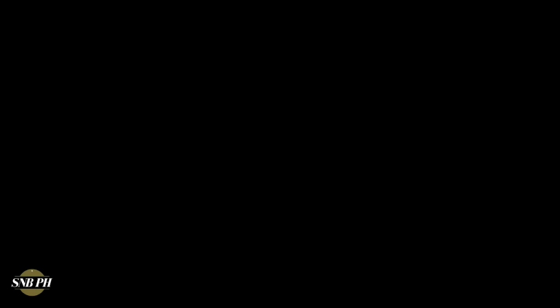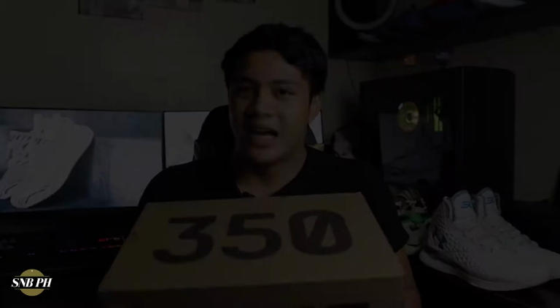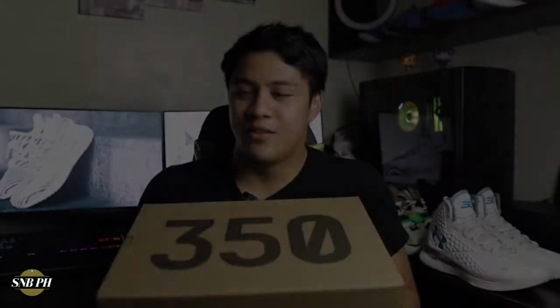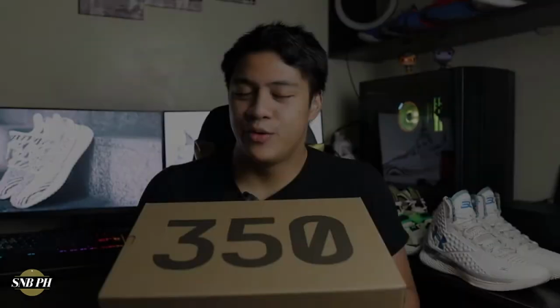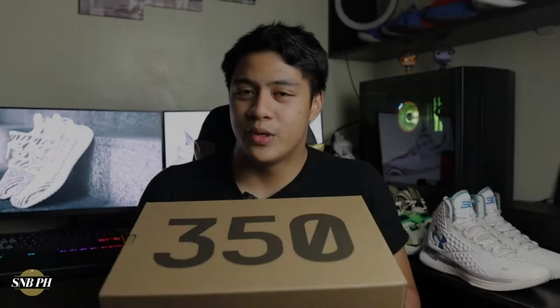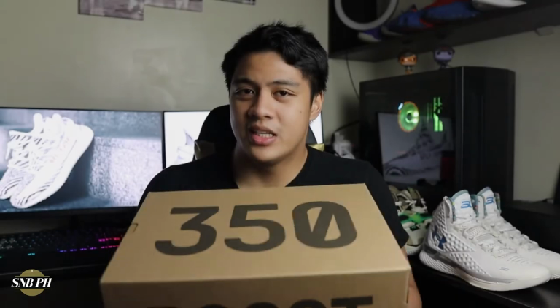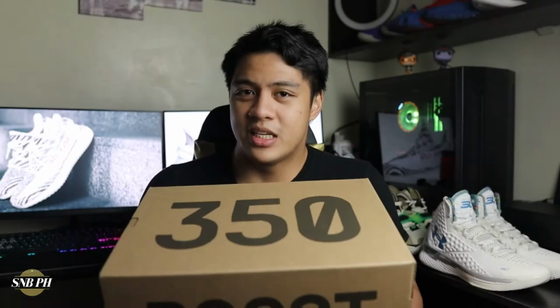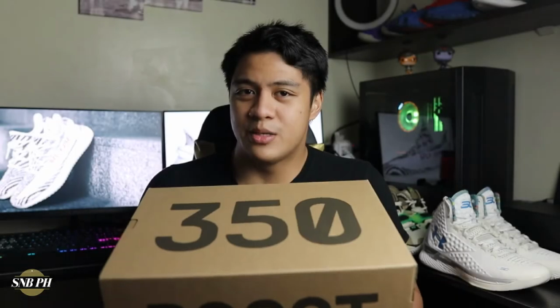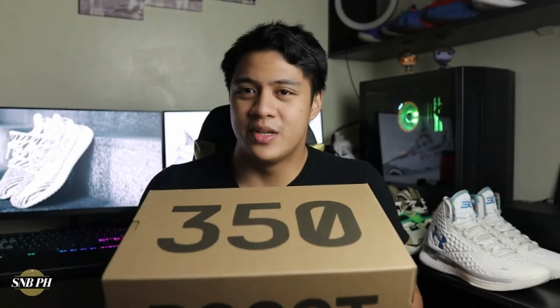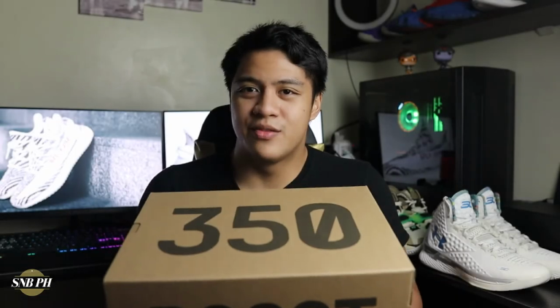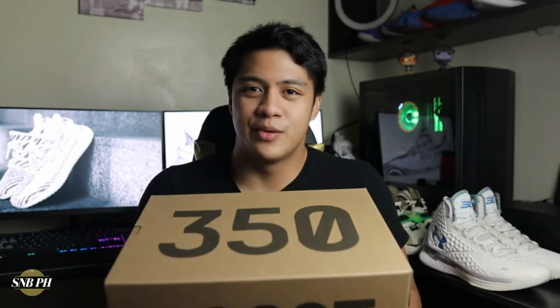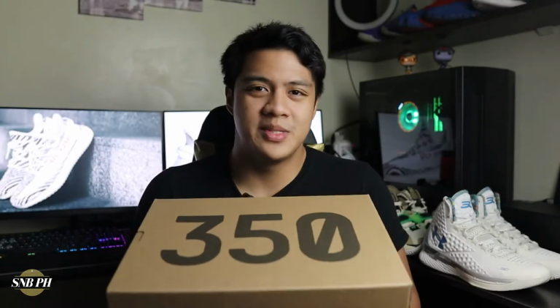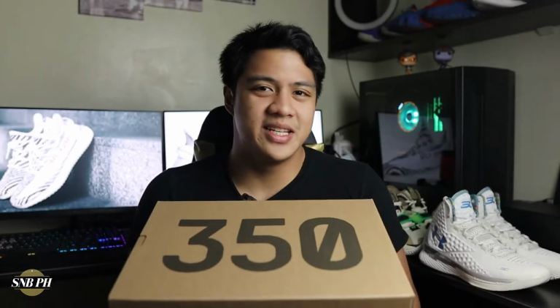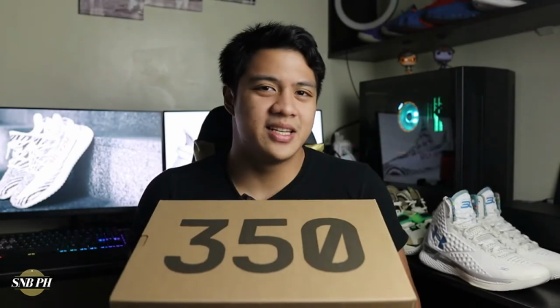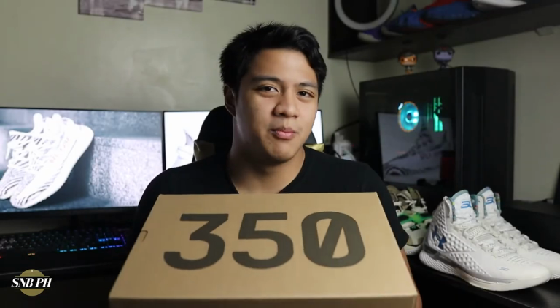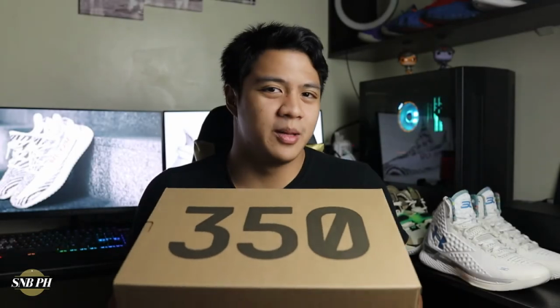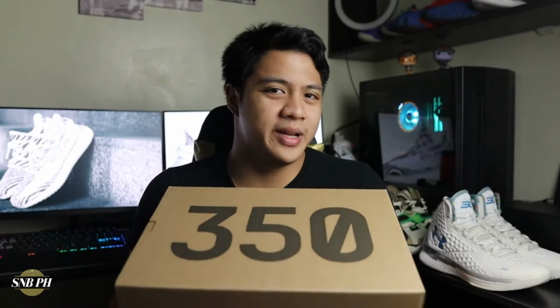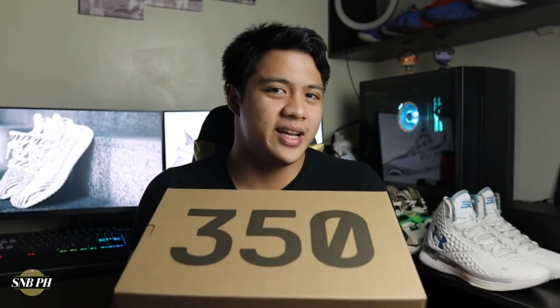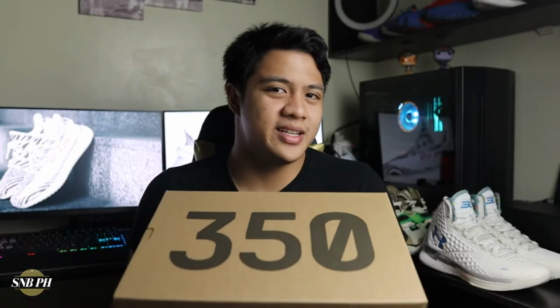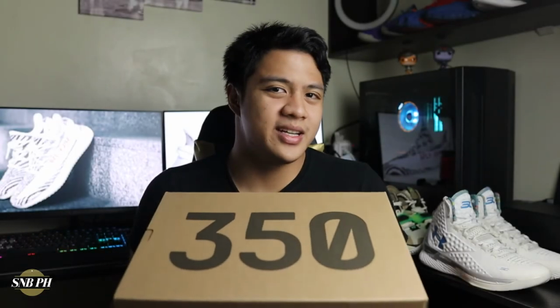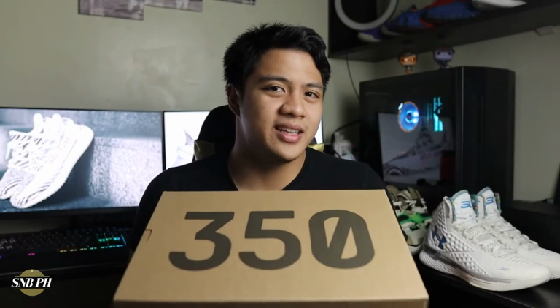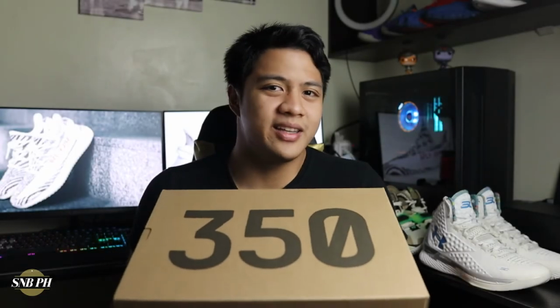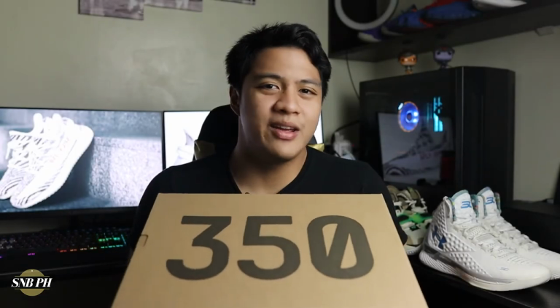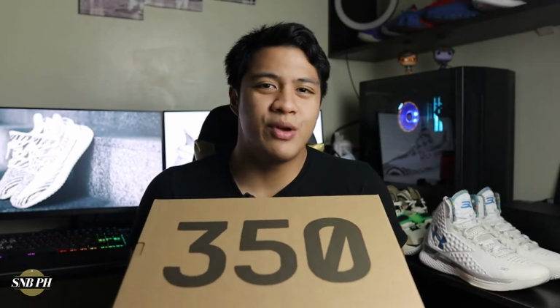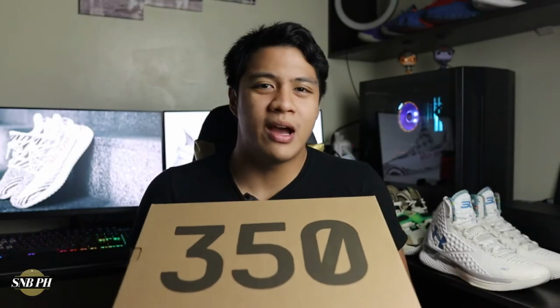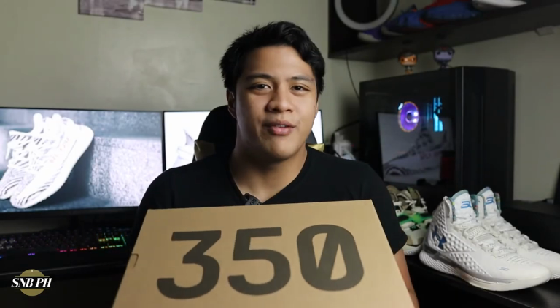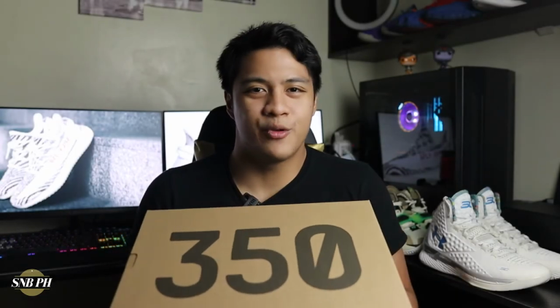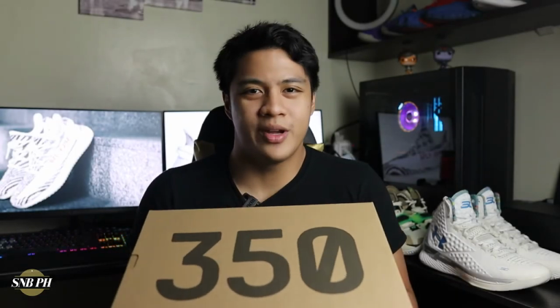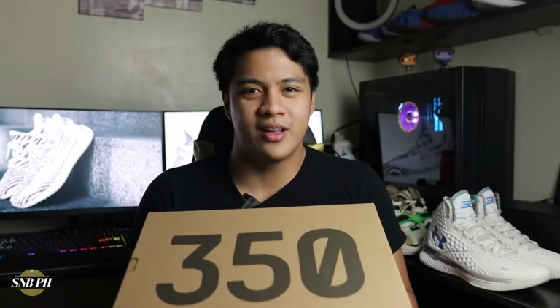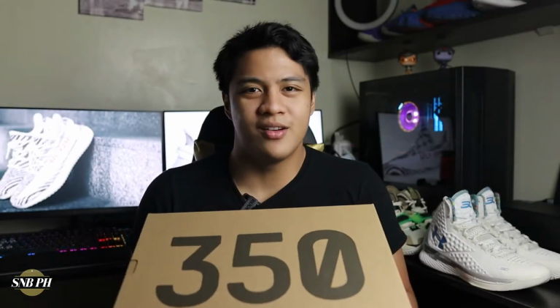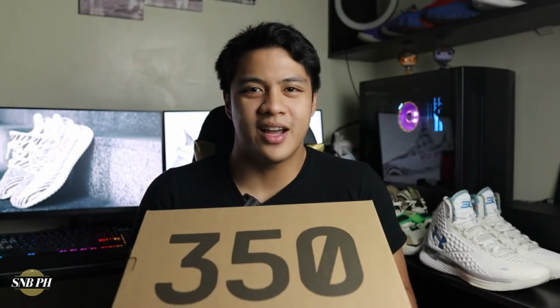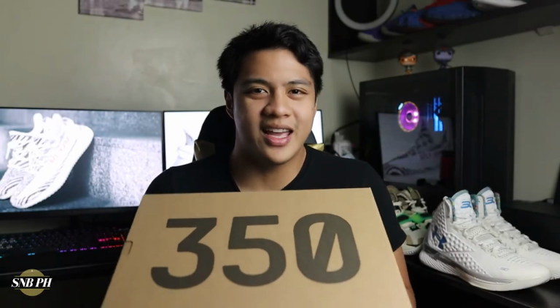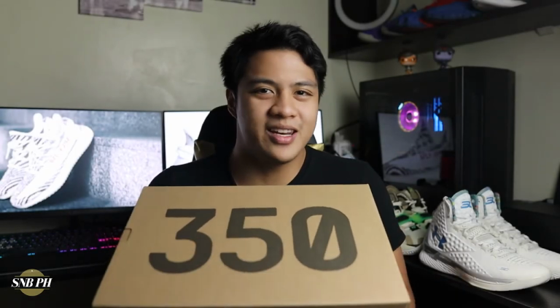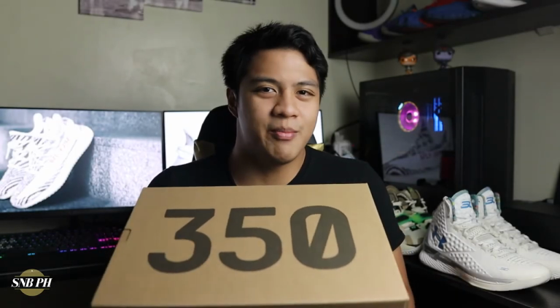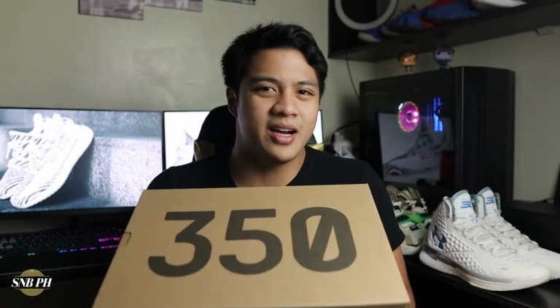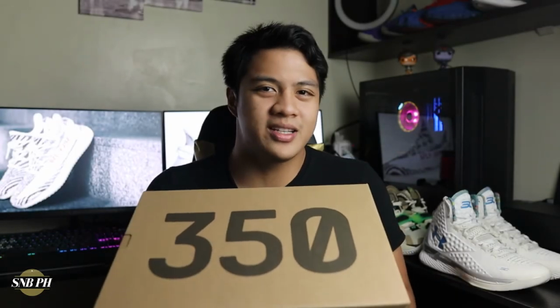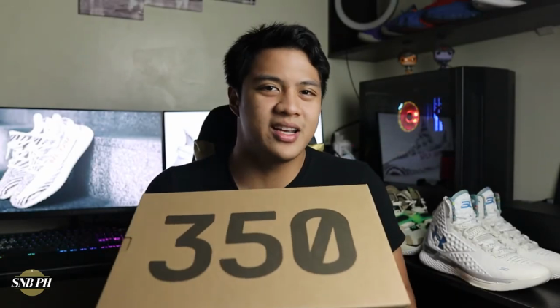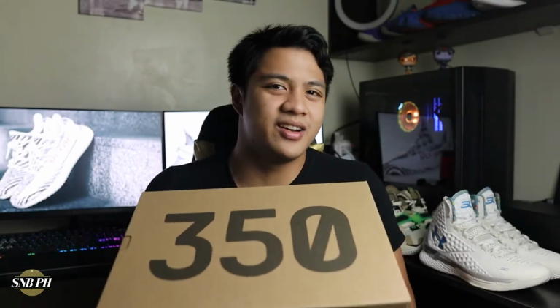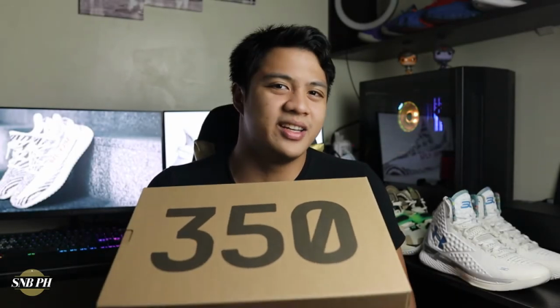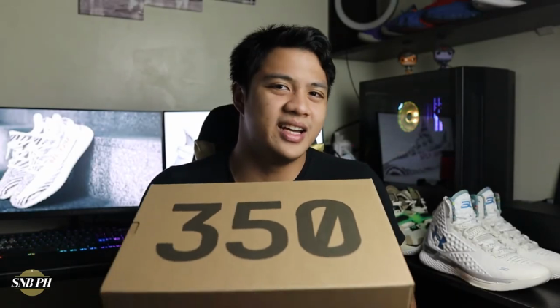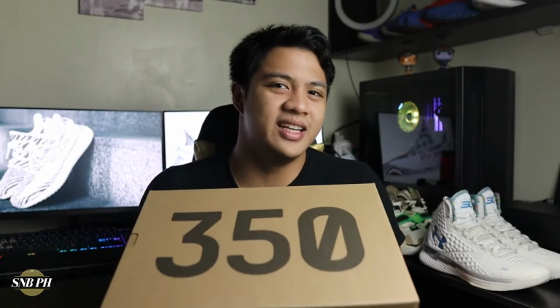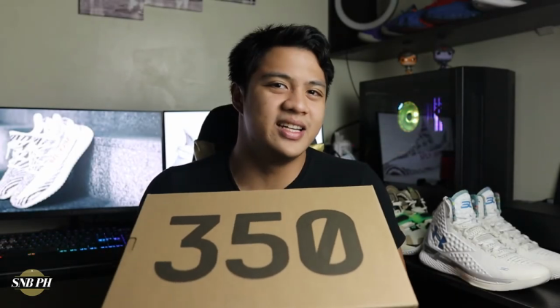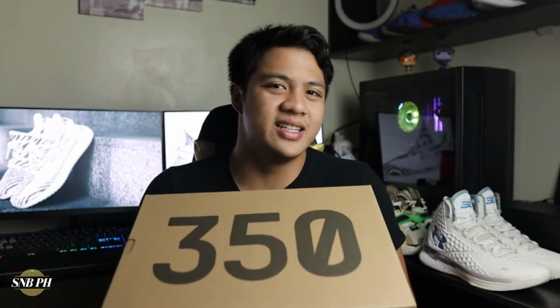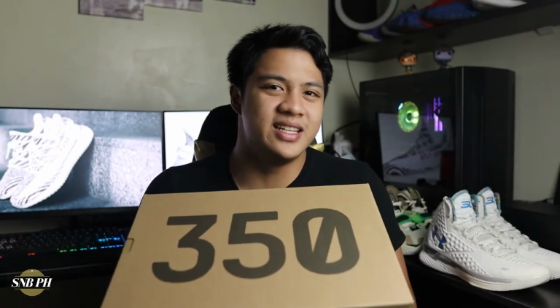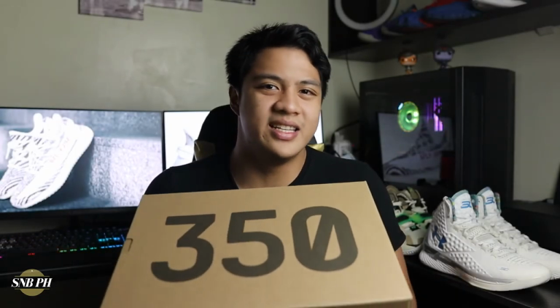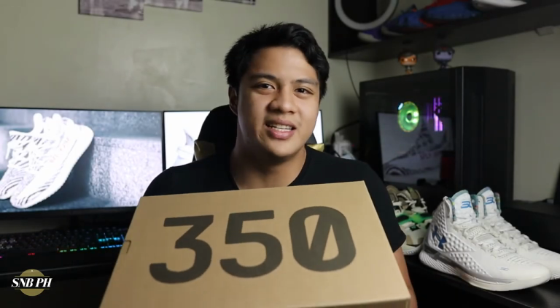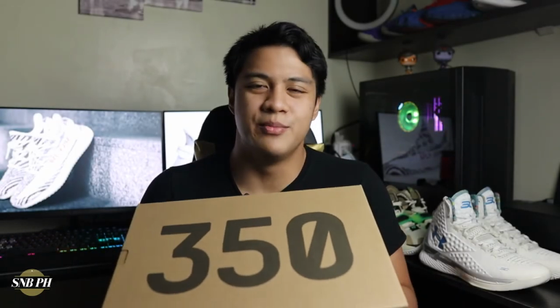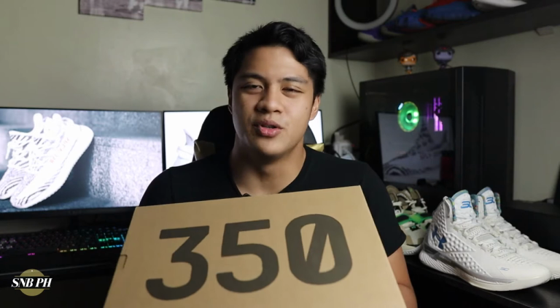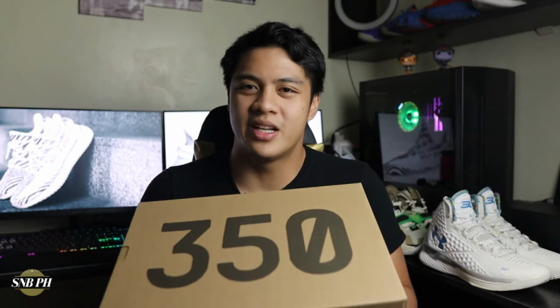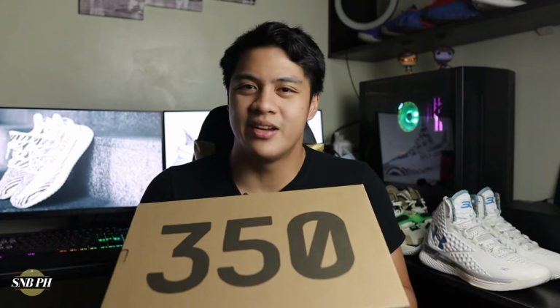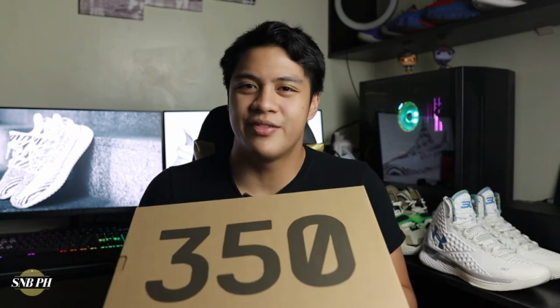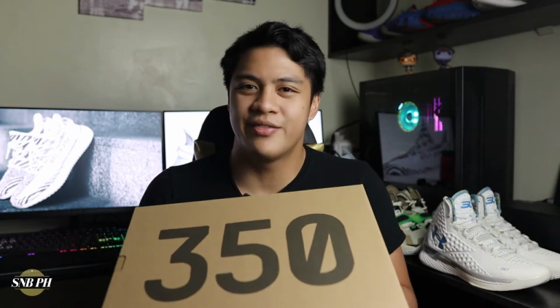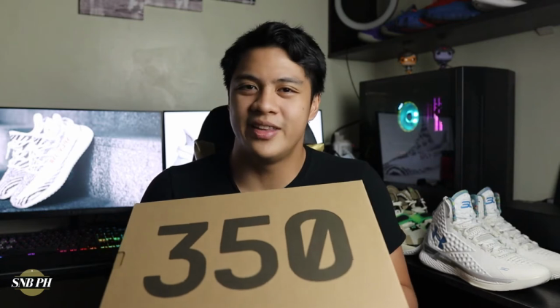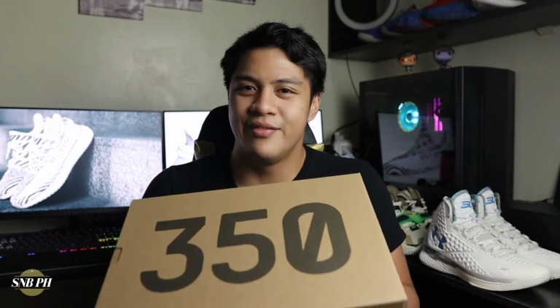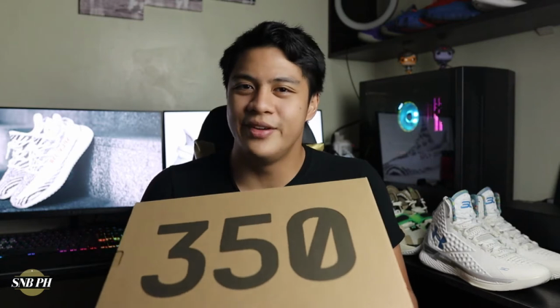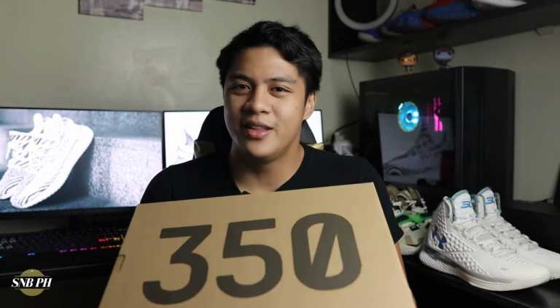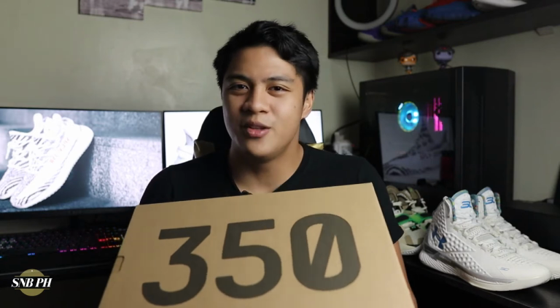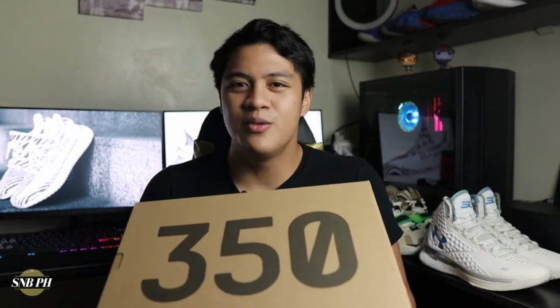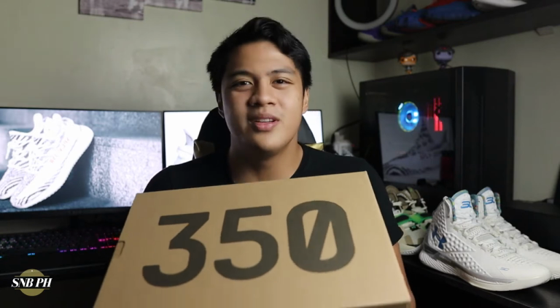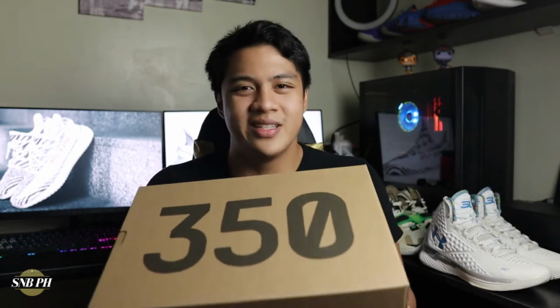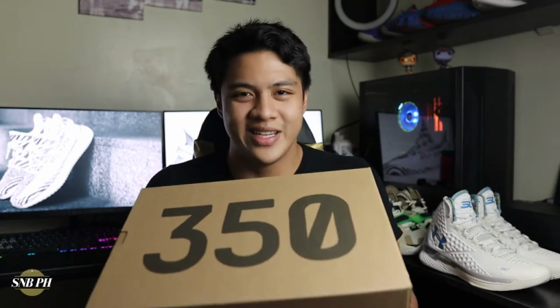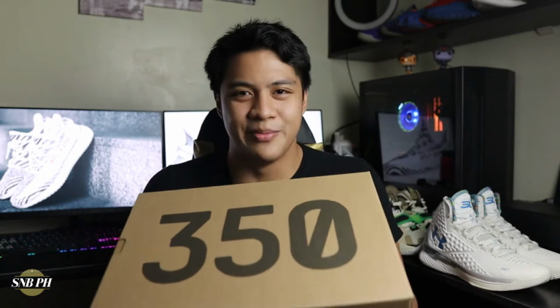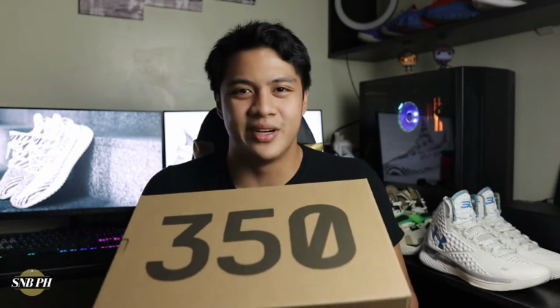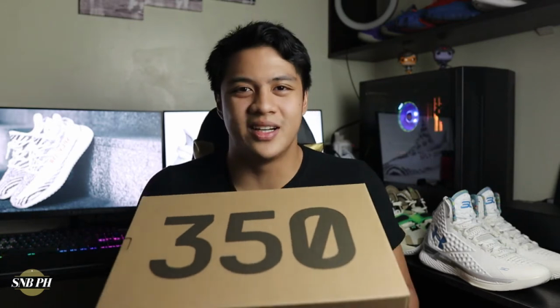Hi everyone, this is Migs from 16ballPH and today we have a quick look and unboxing on the Adidas Yeezy Boost 350 V2 Zebra.